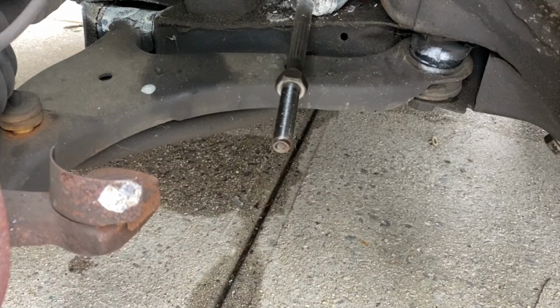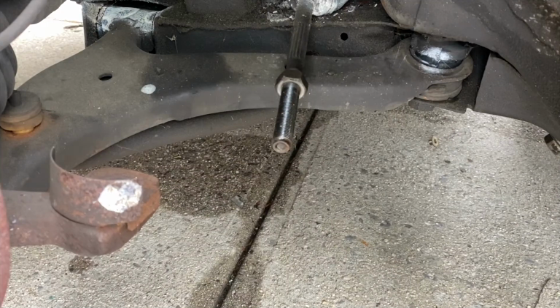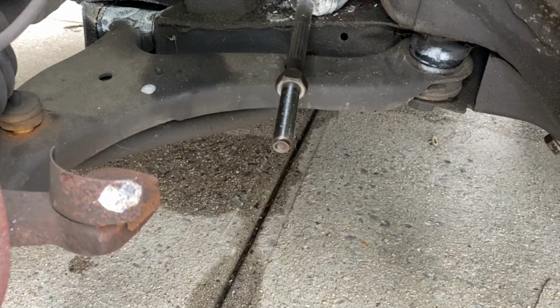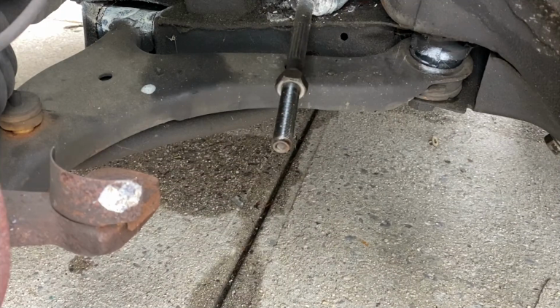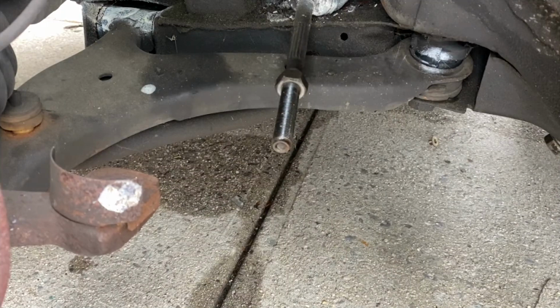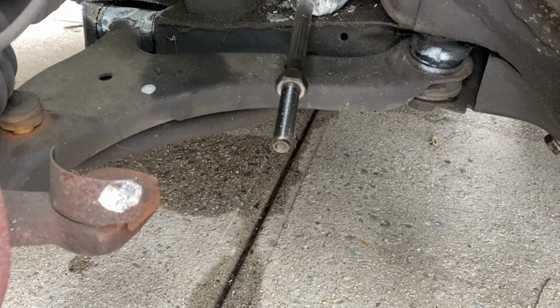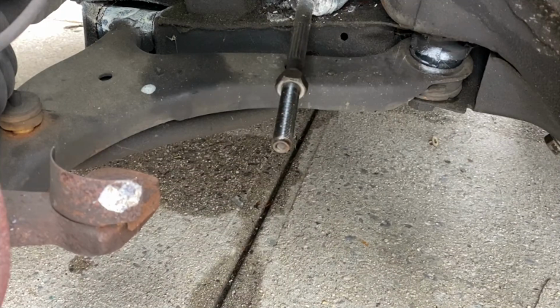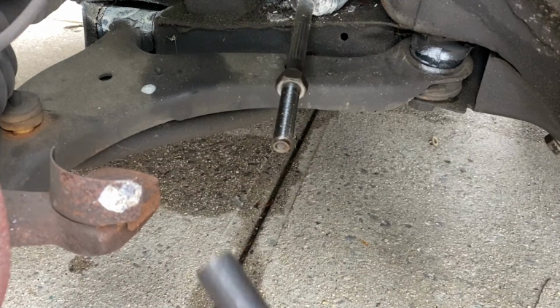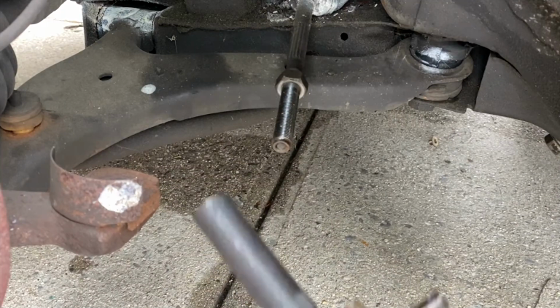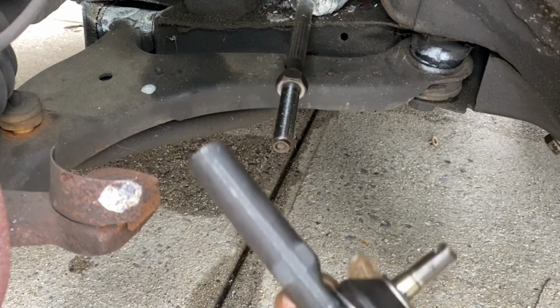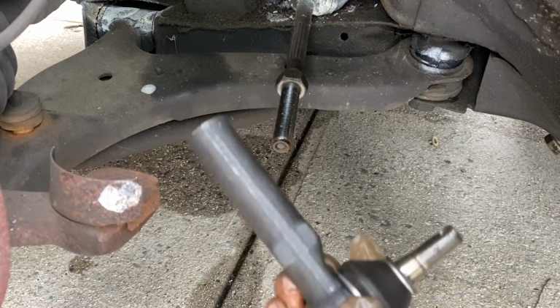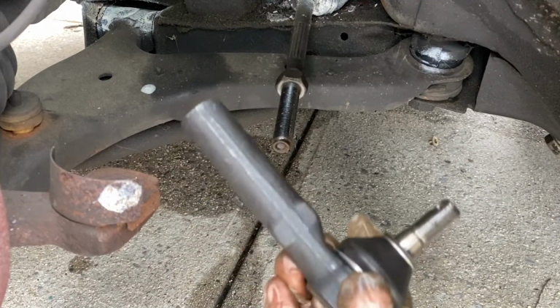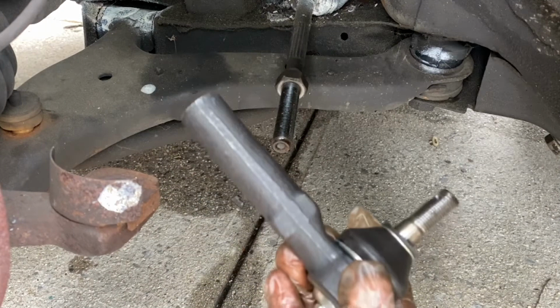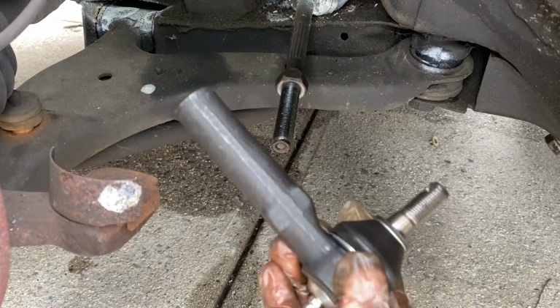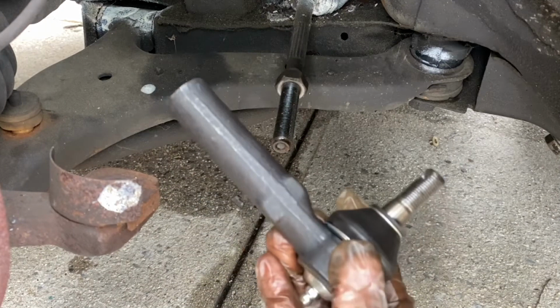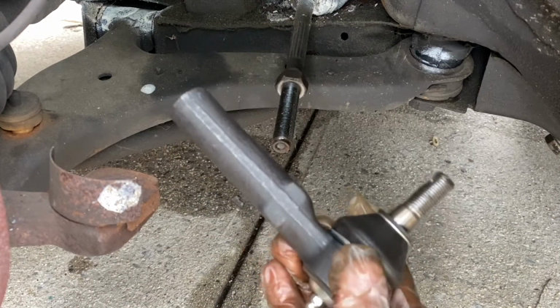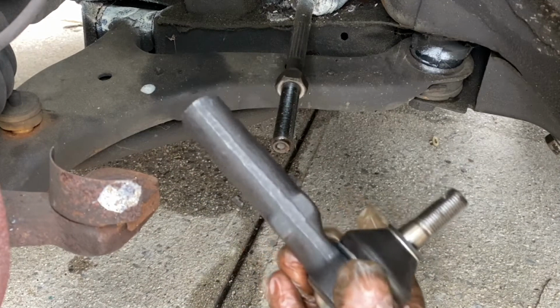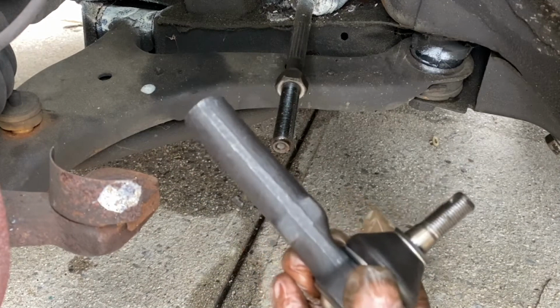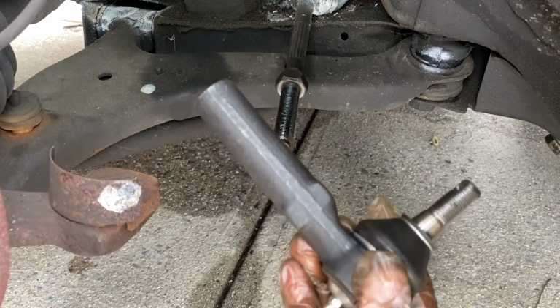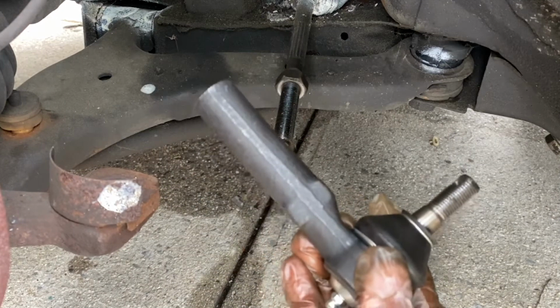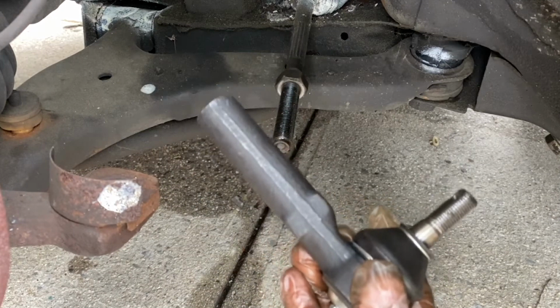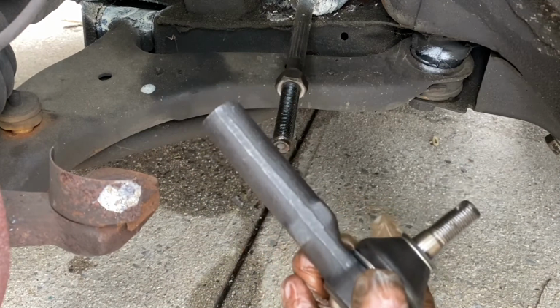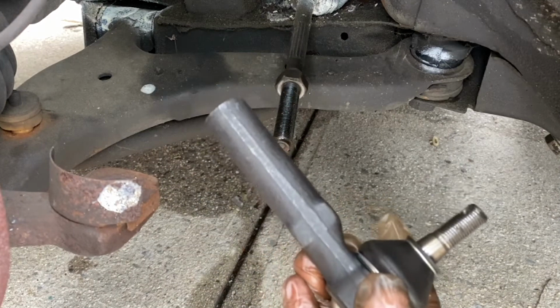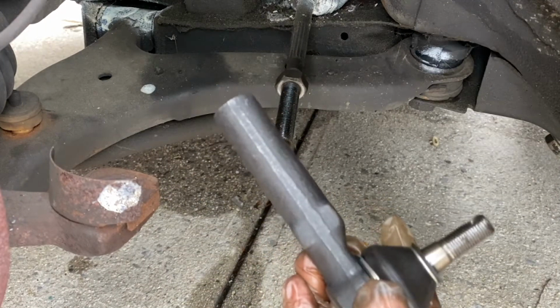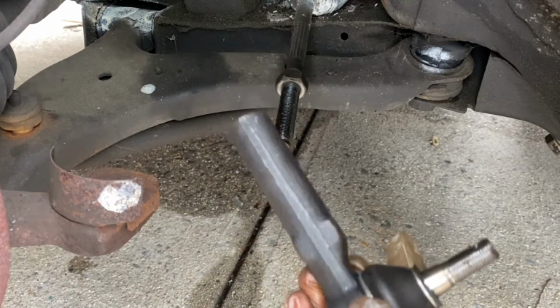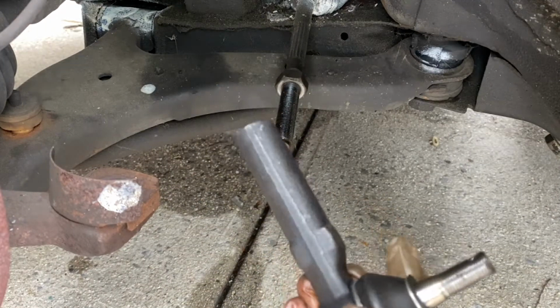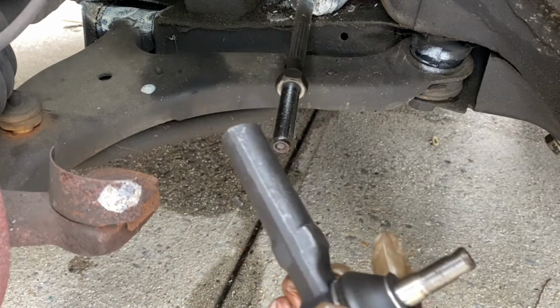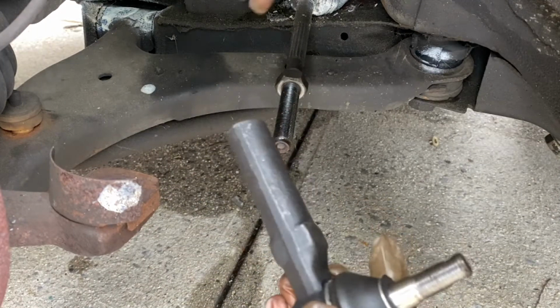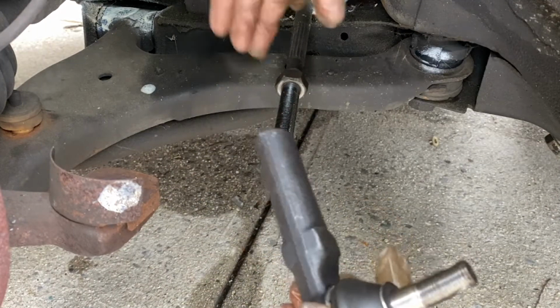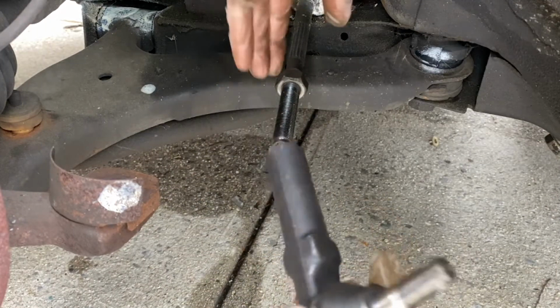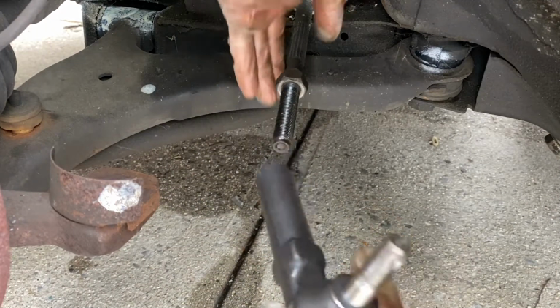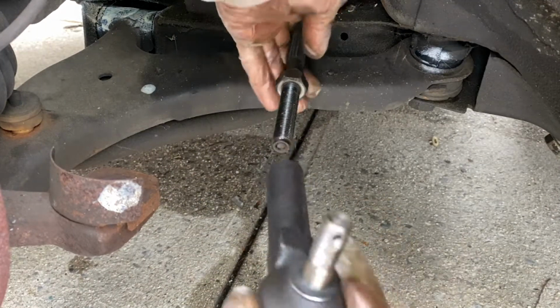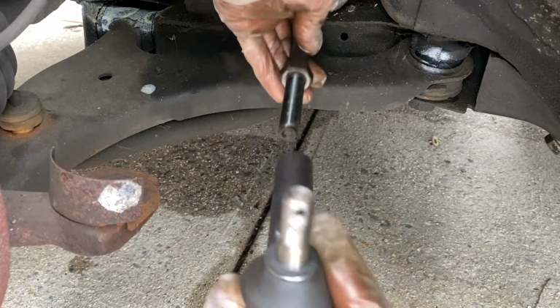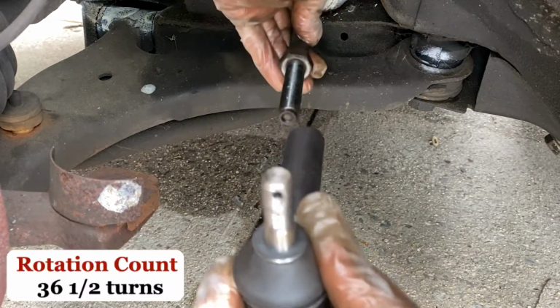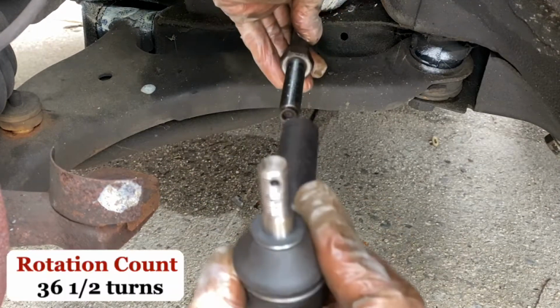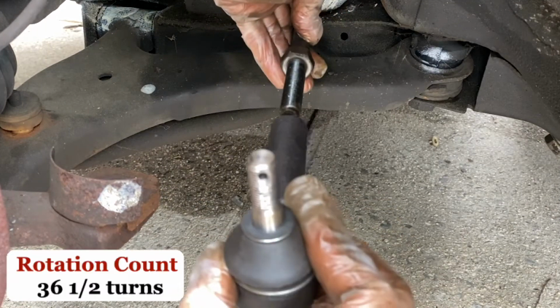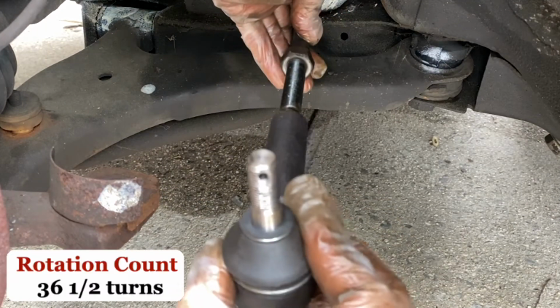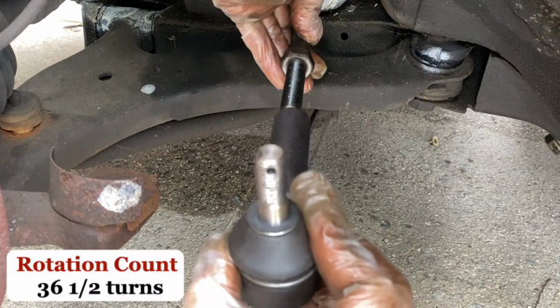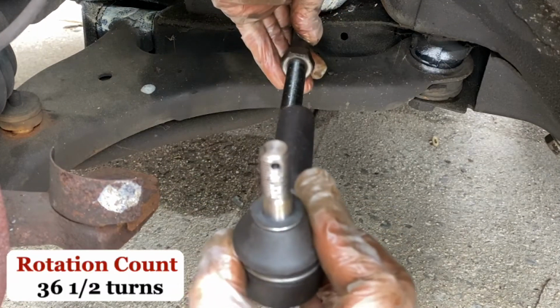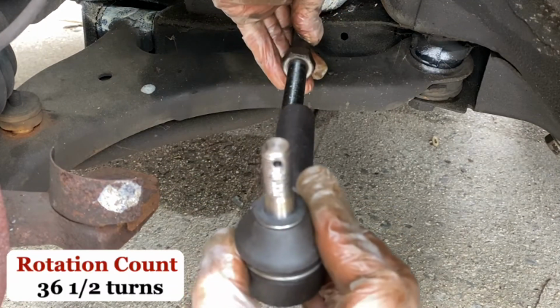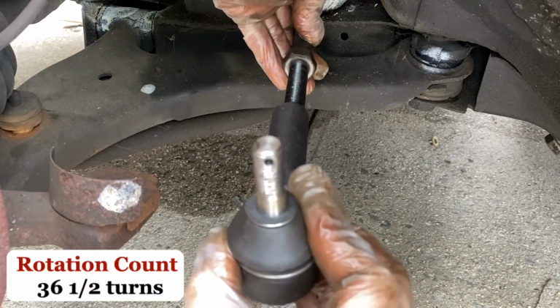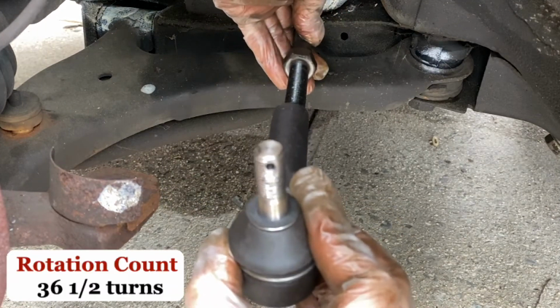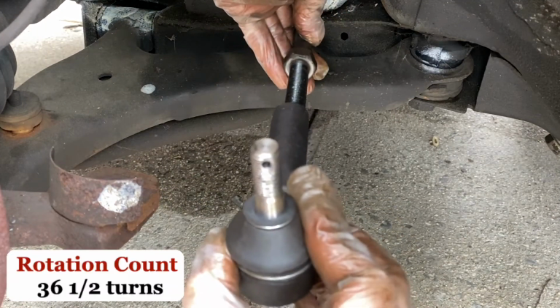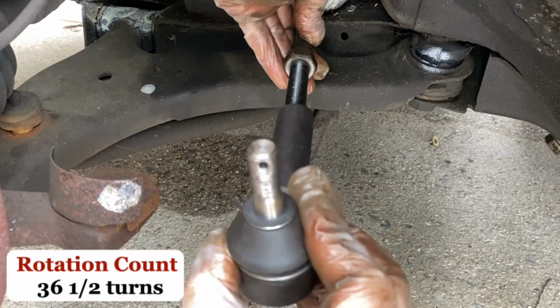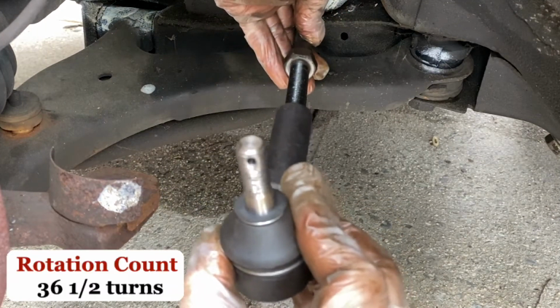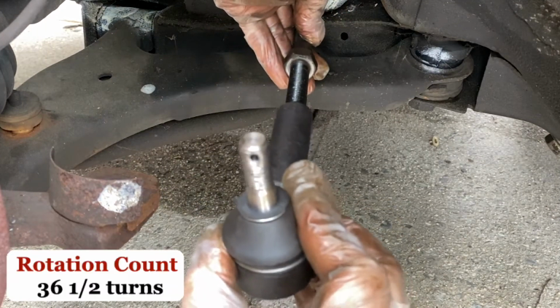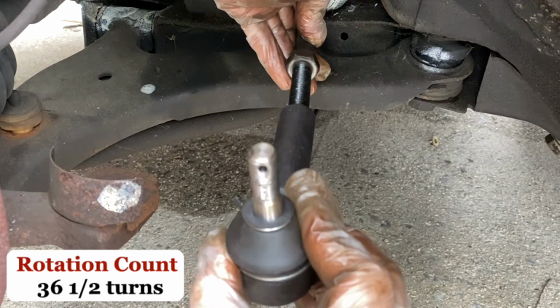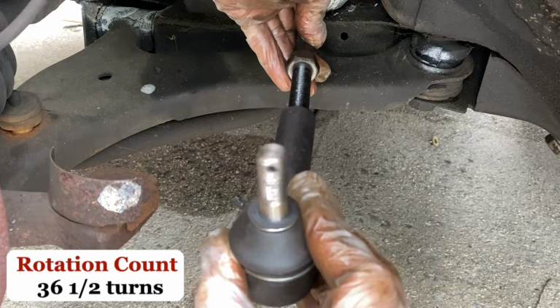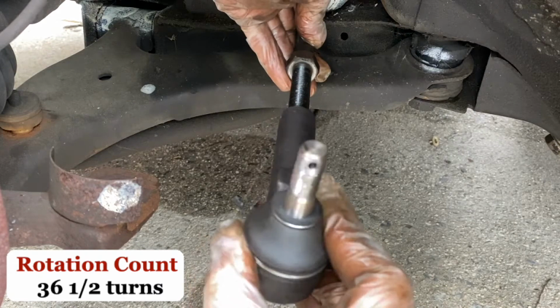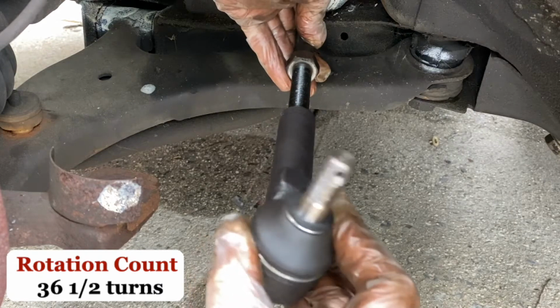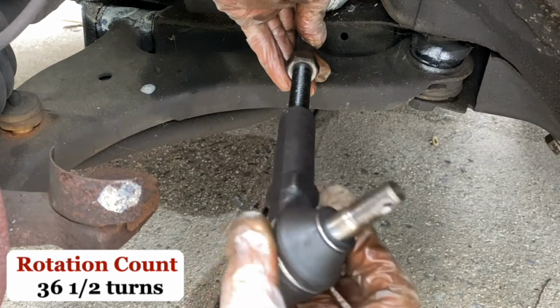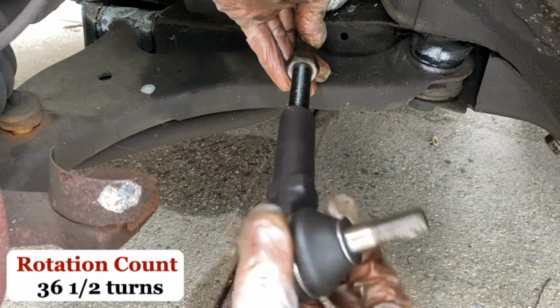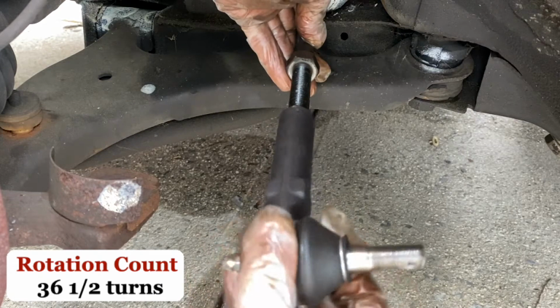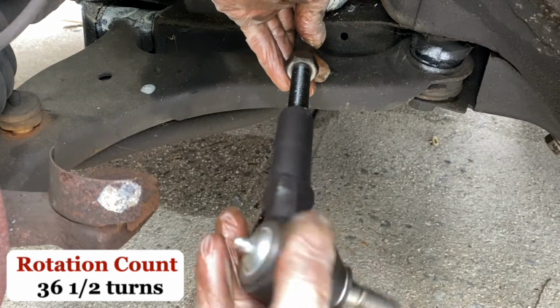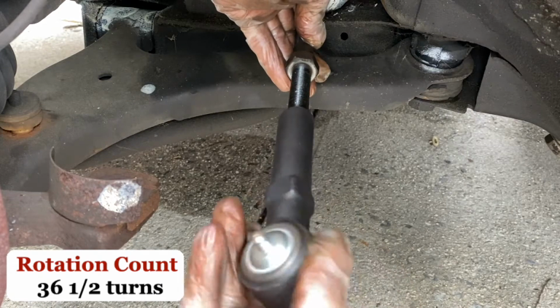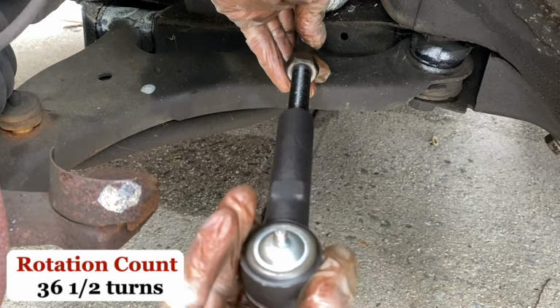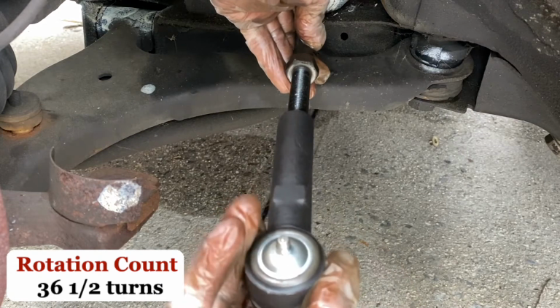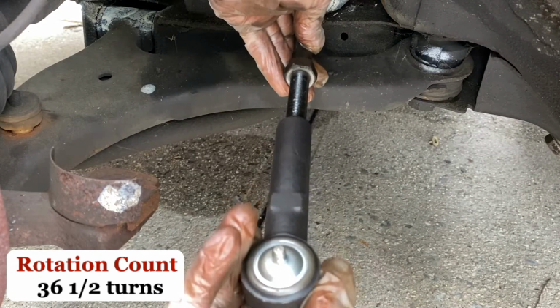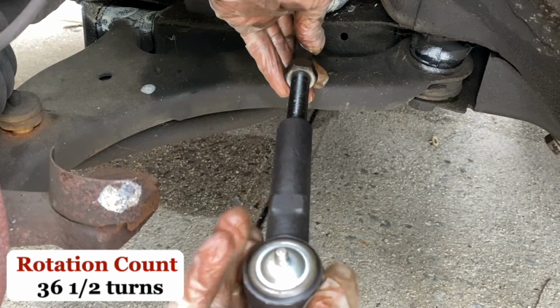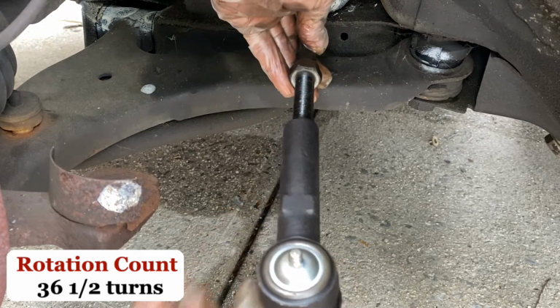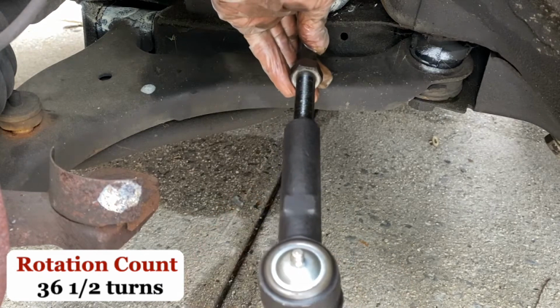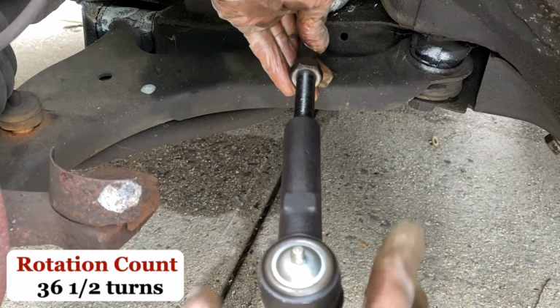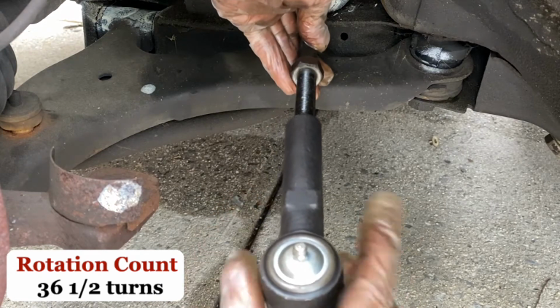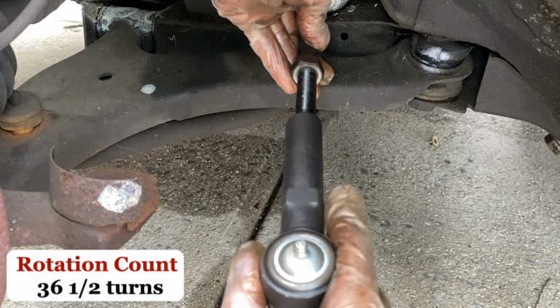Now let's put in the new outer tie rod end. We'll count 36 and a half turns. I'll start with a half. Half.